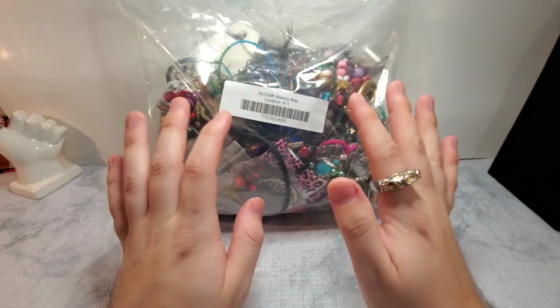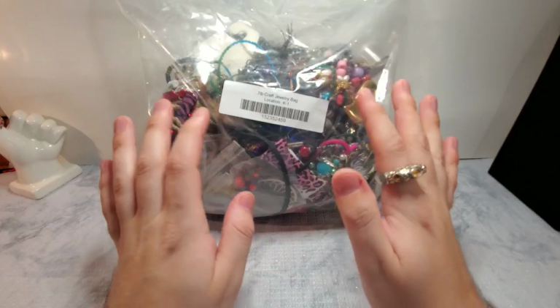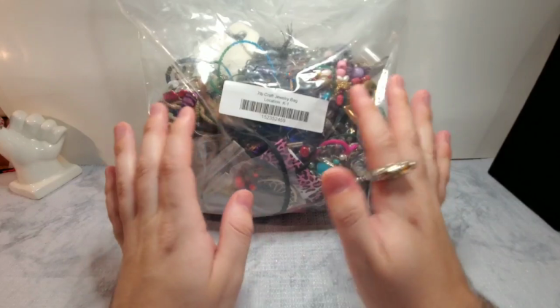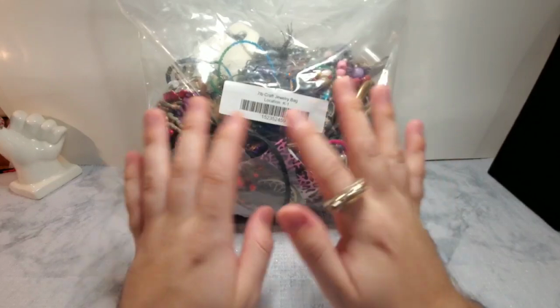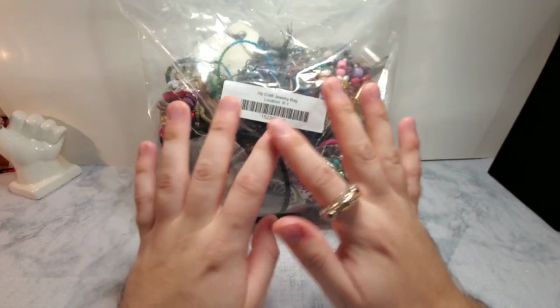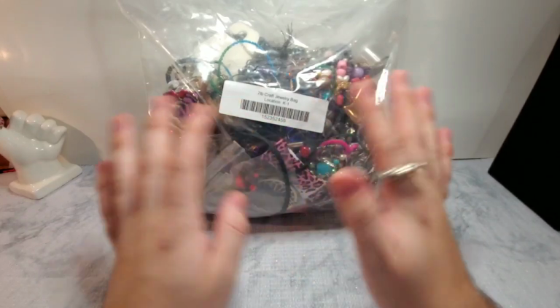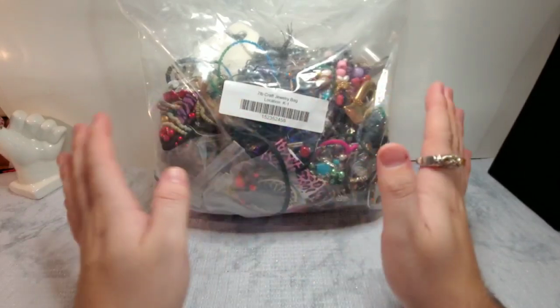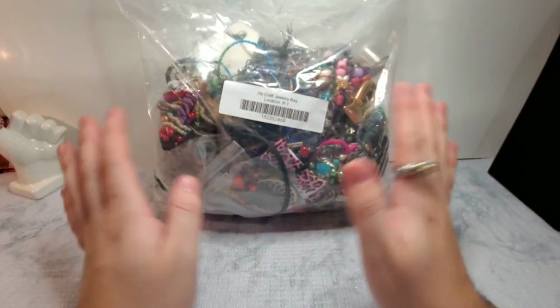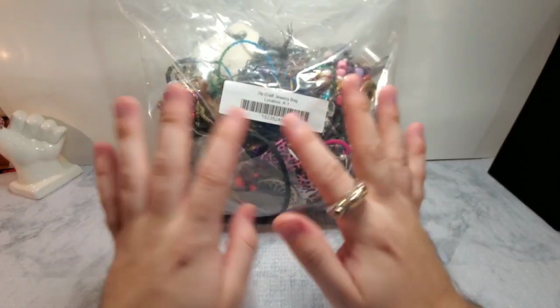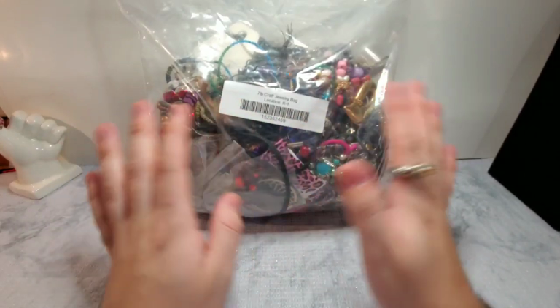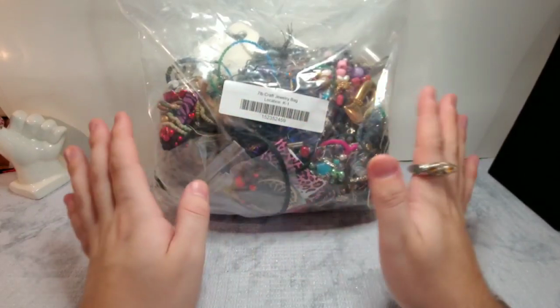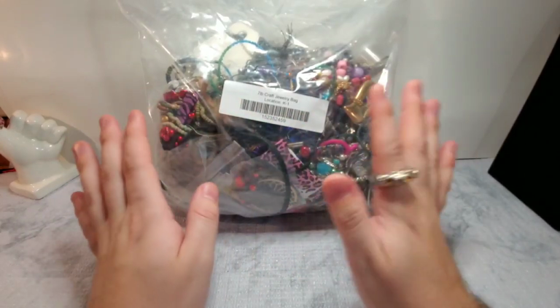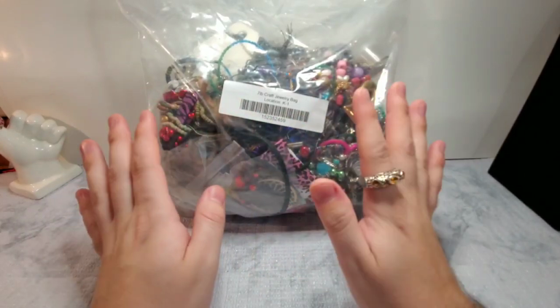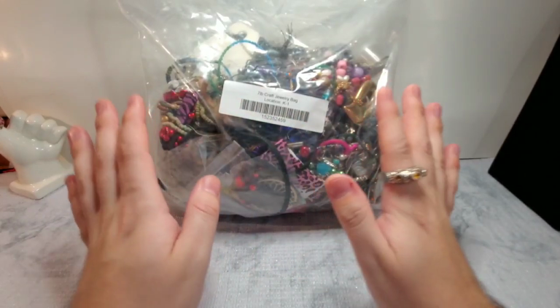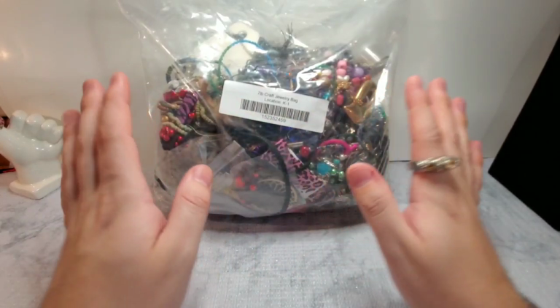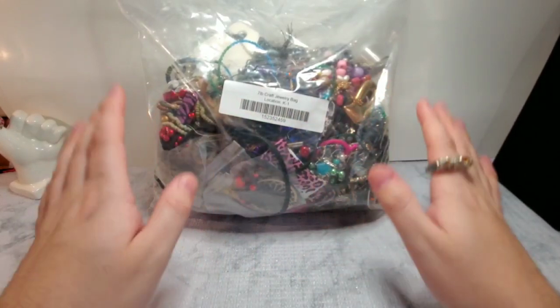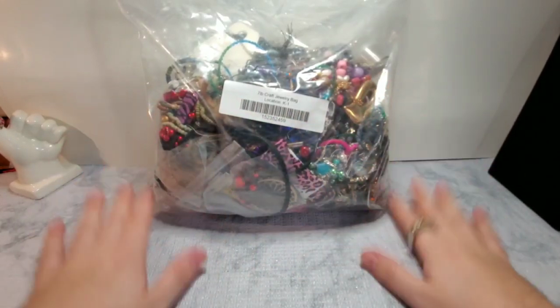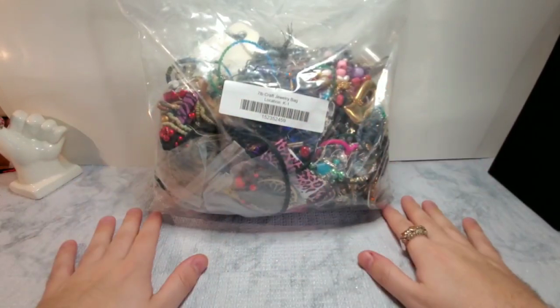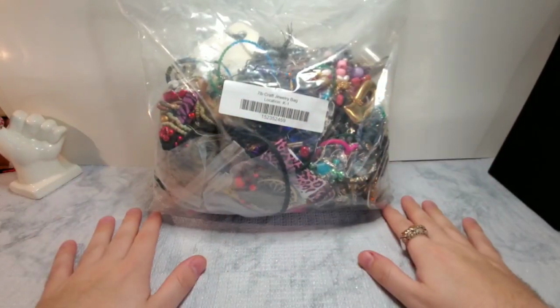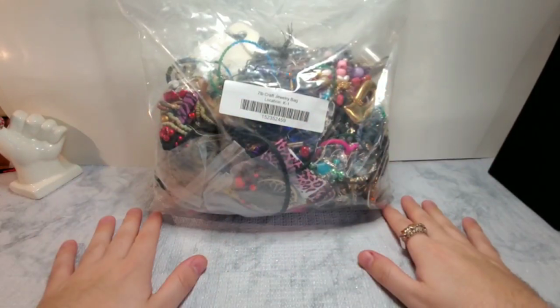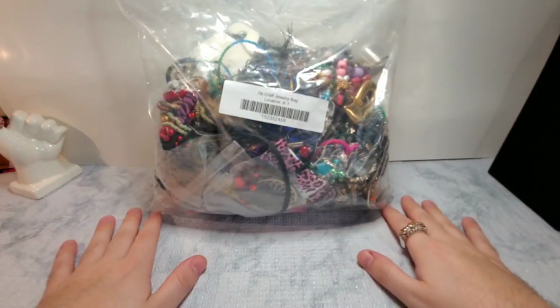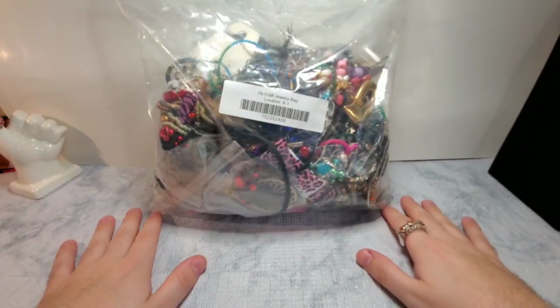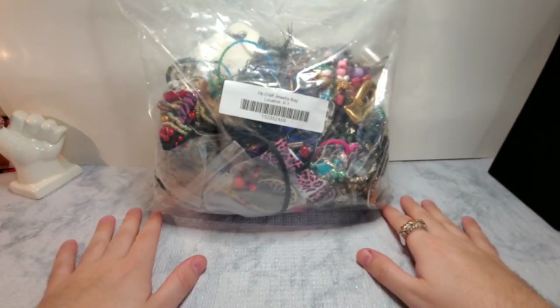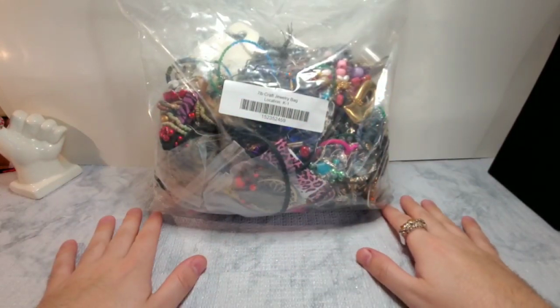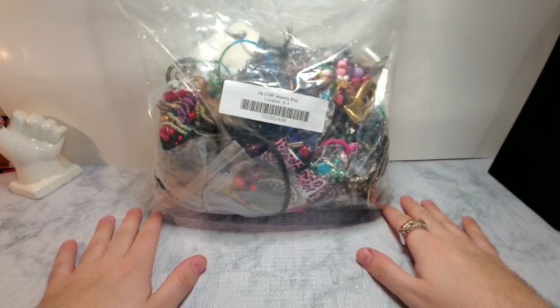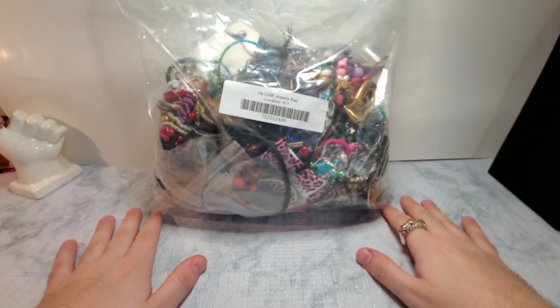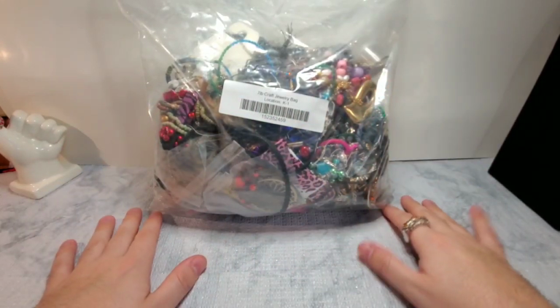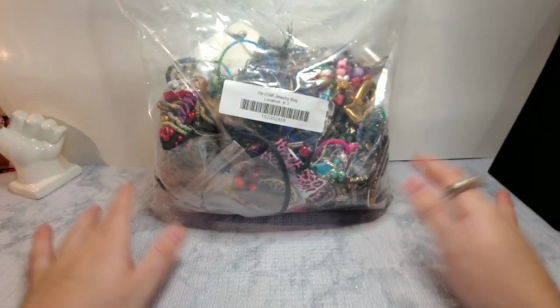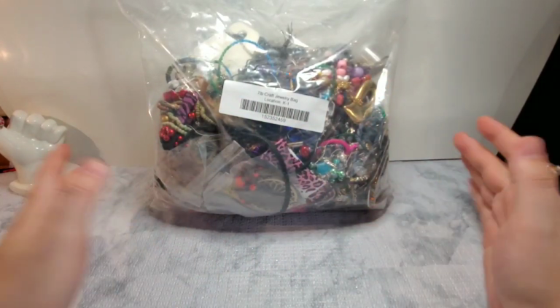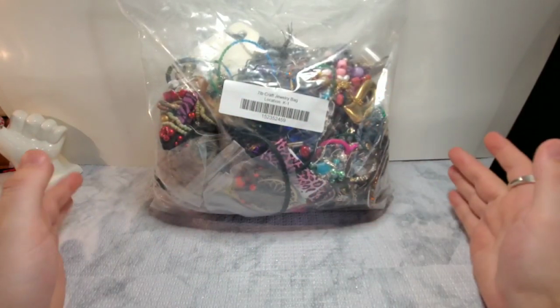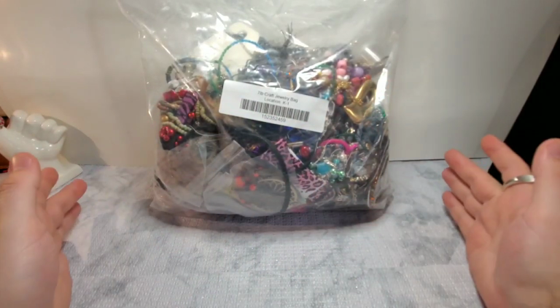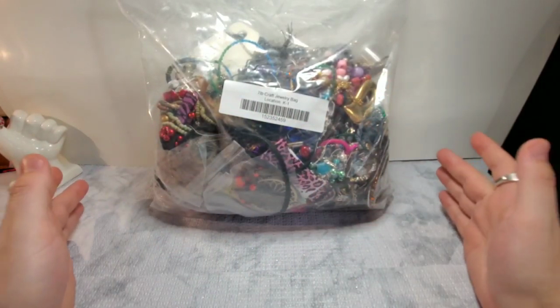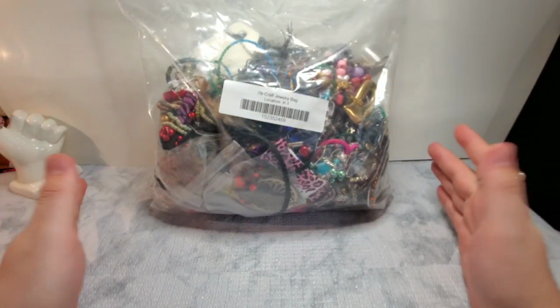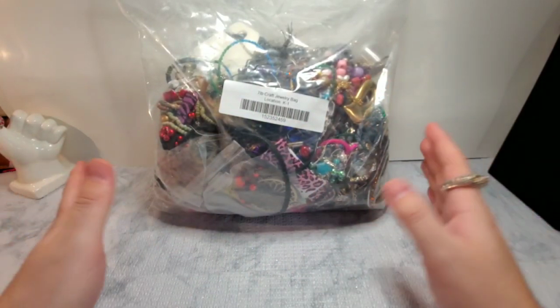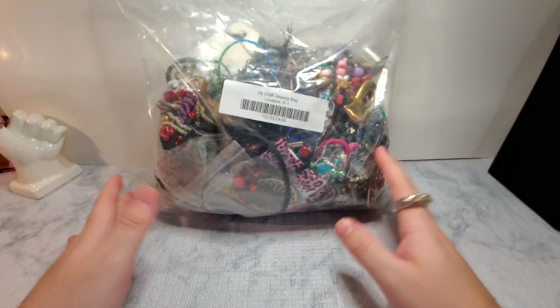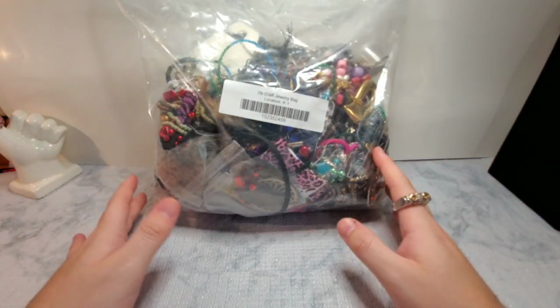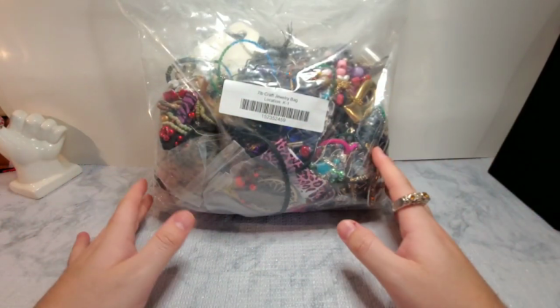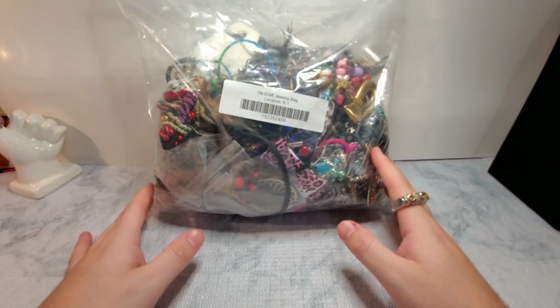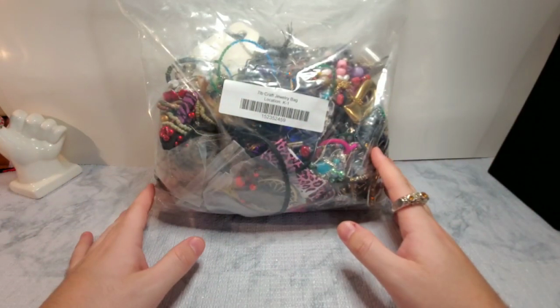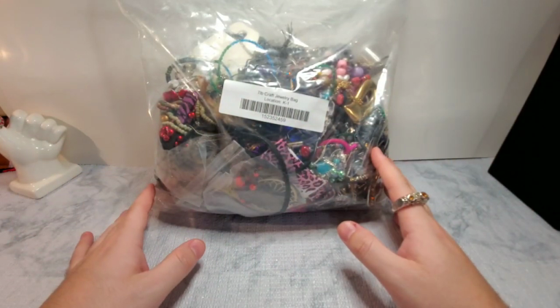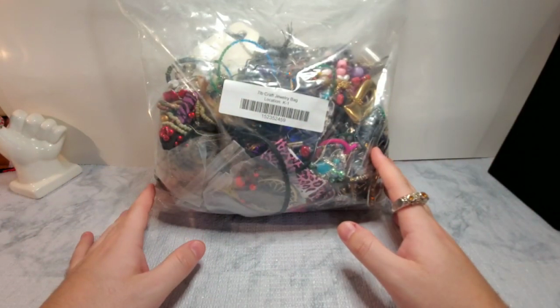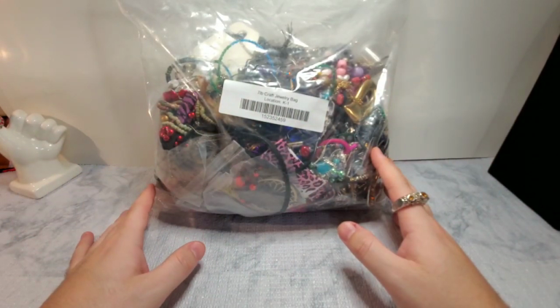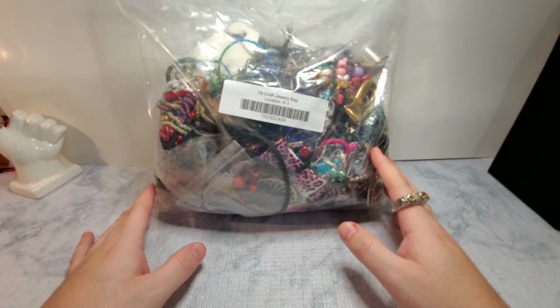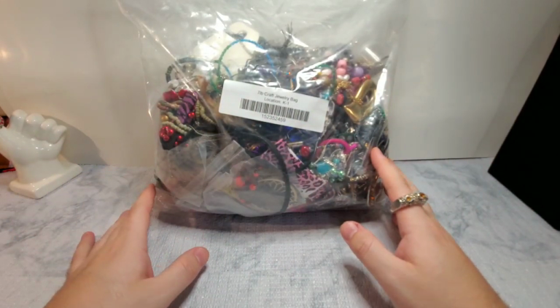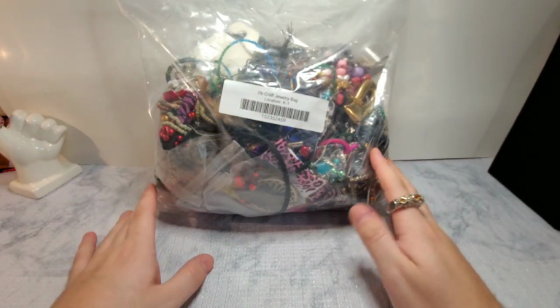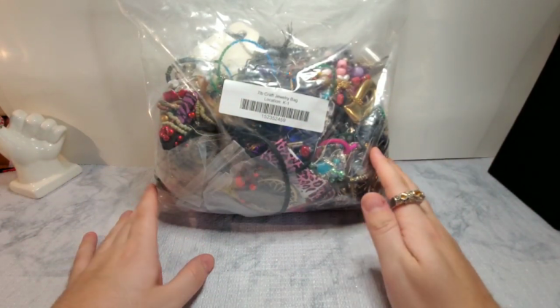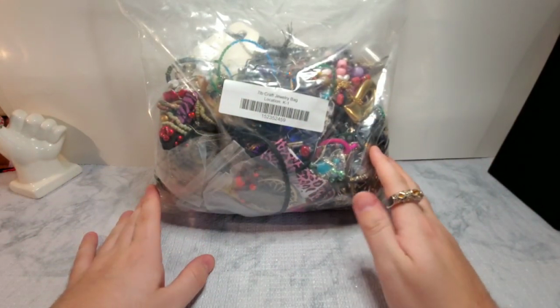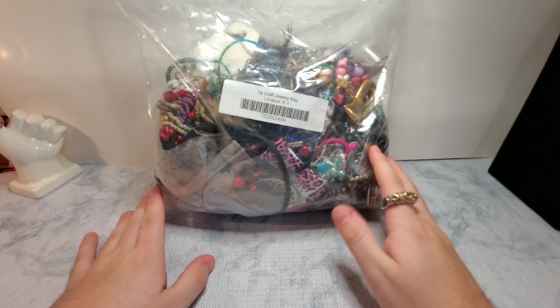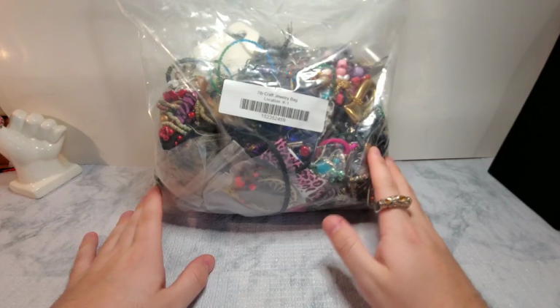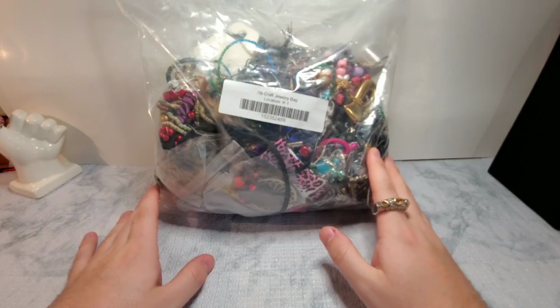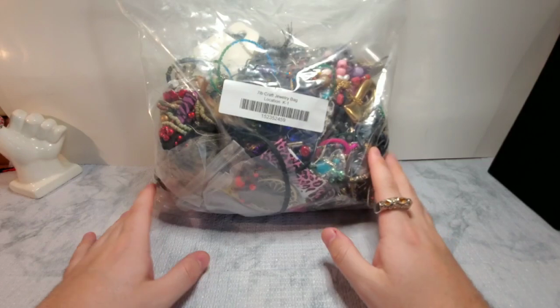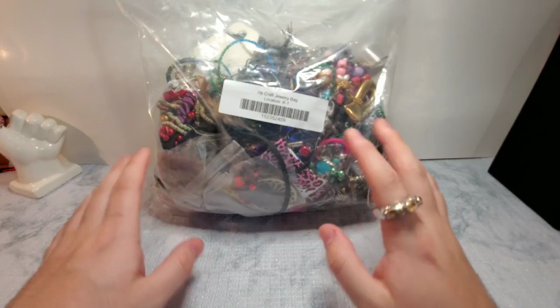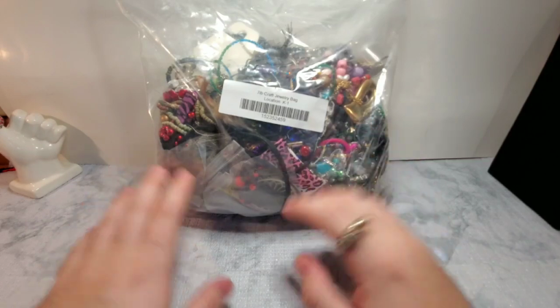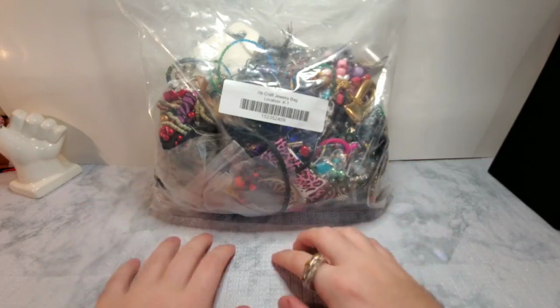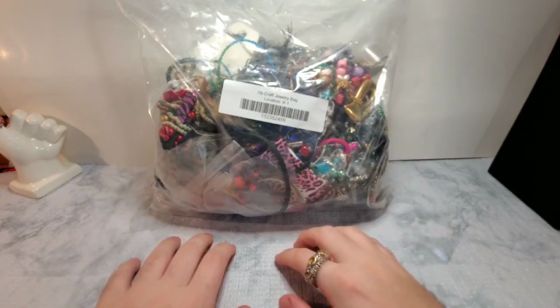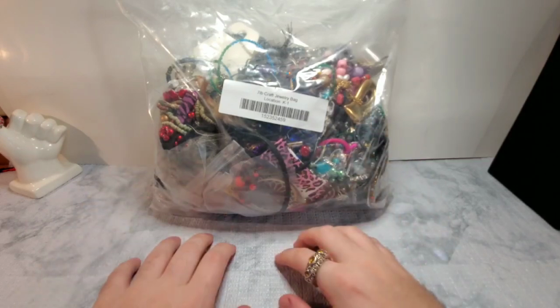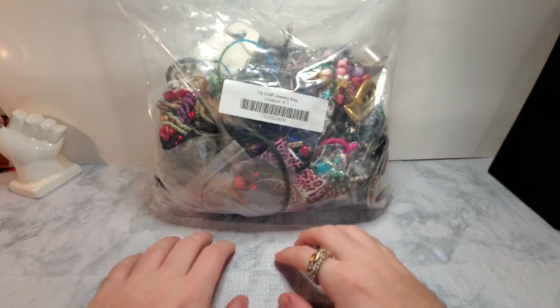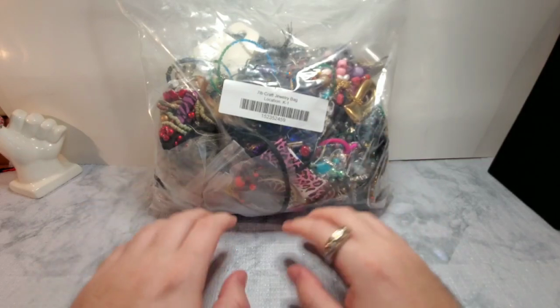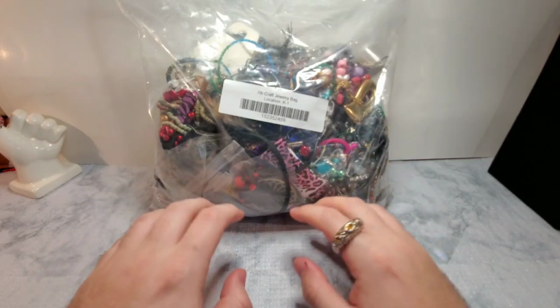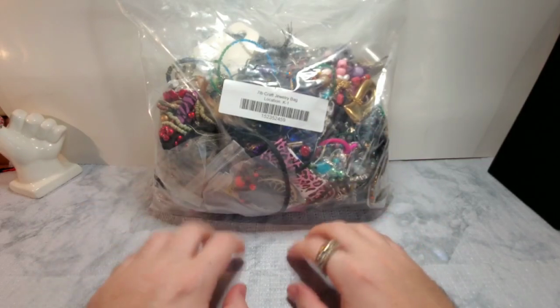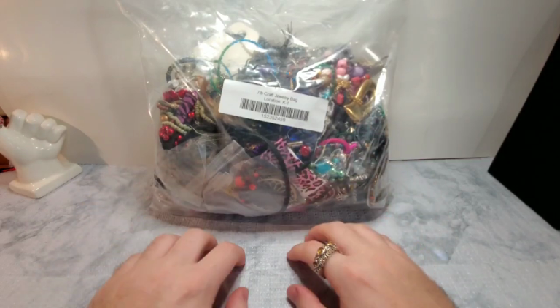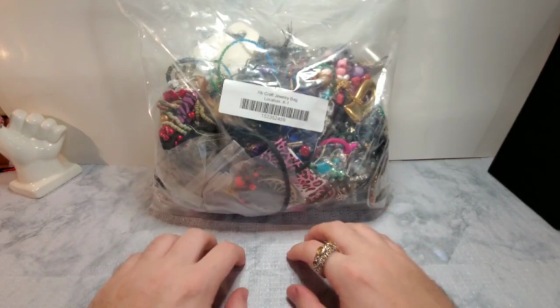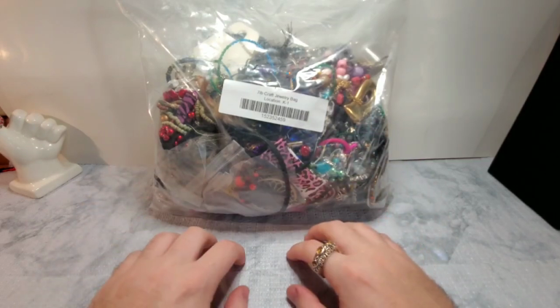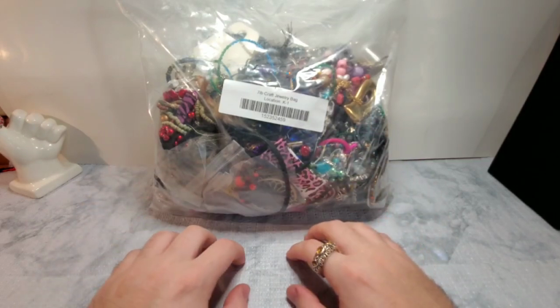Hi guys! Welcome back to my channel. My name is Brighton and I am a part-time reseller on Poshmark and Mercari.